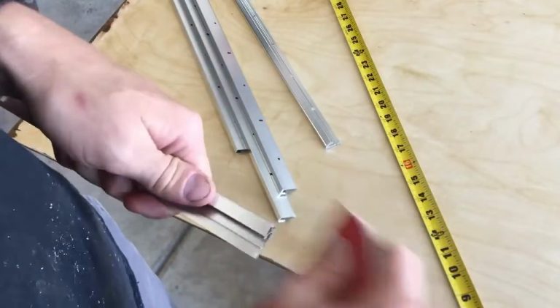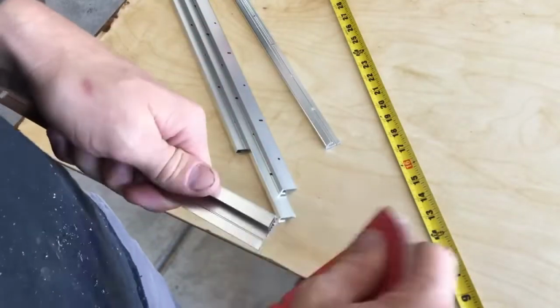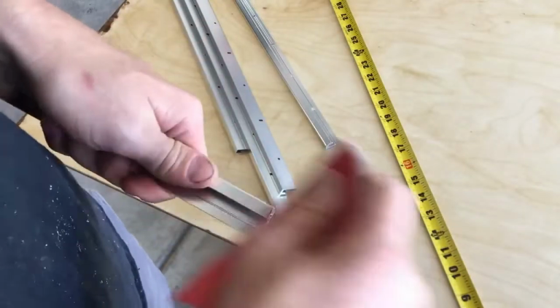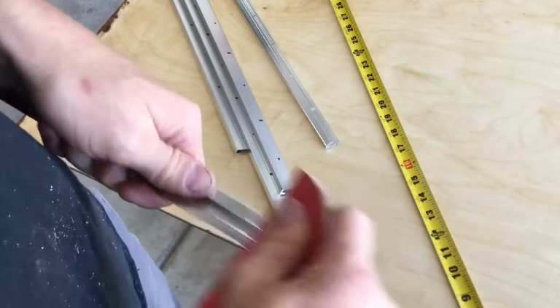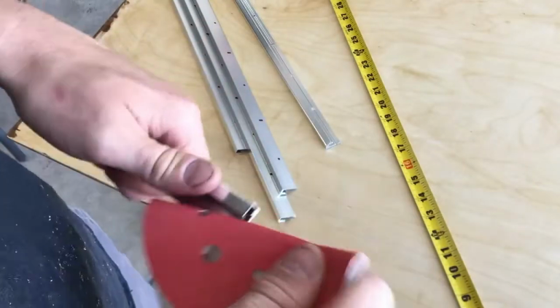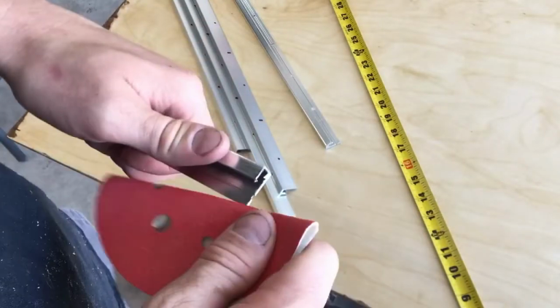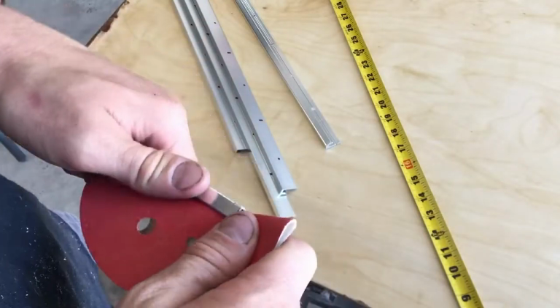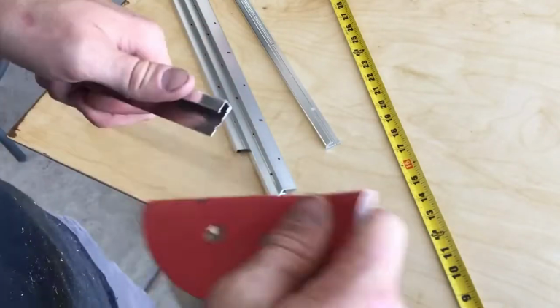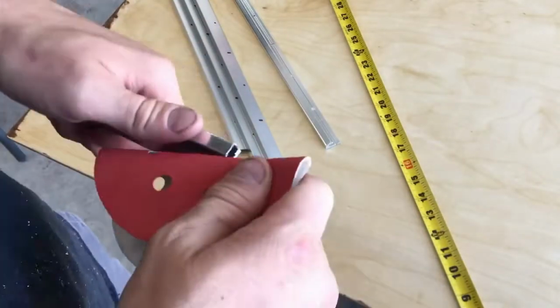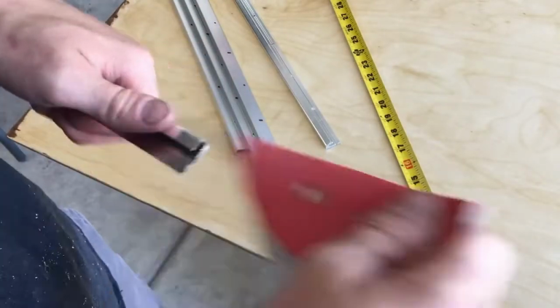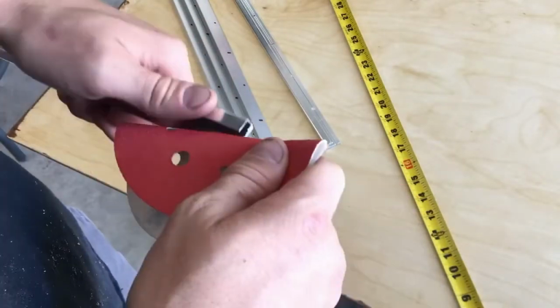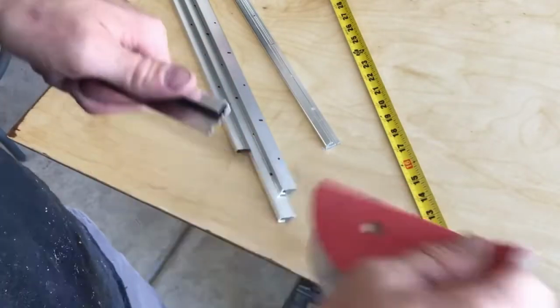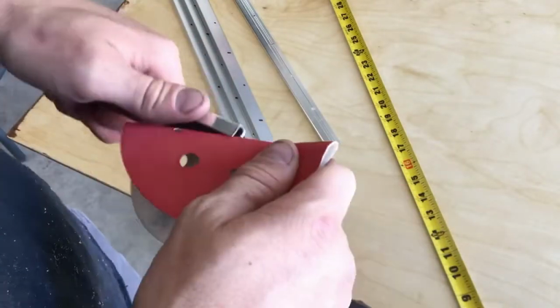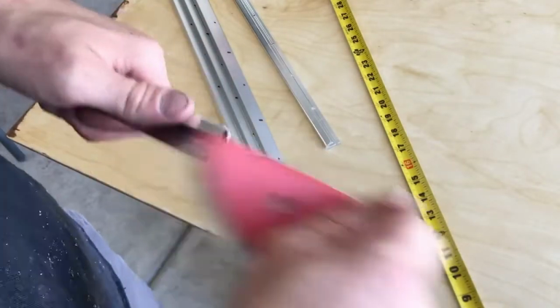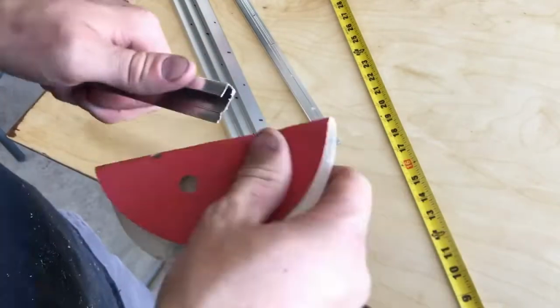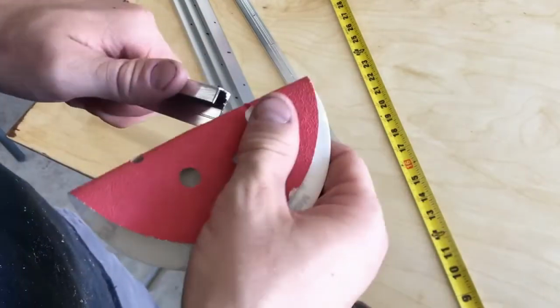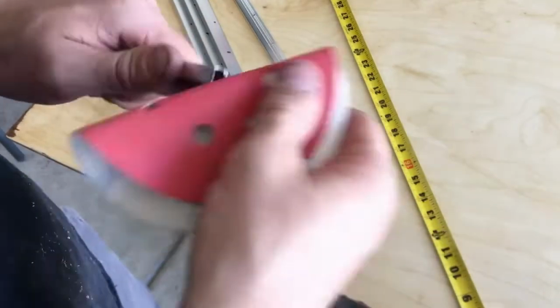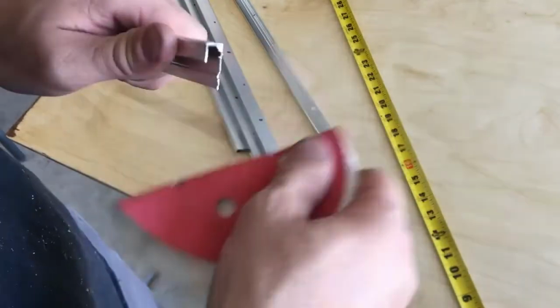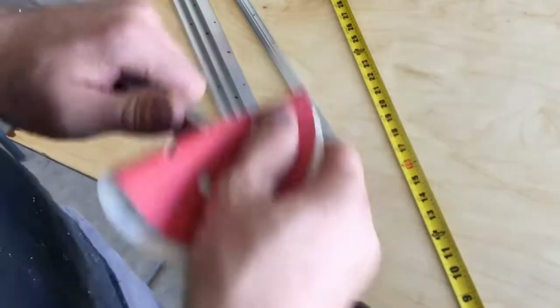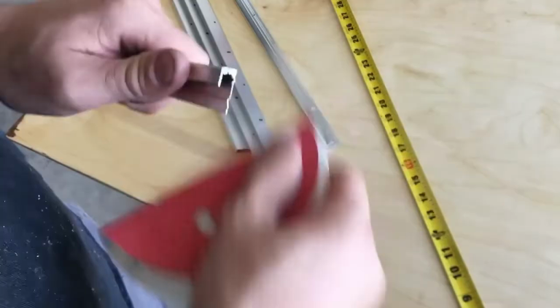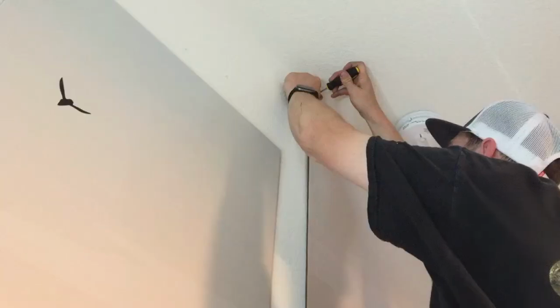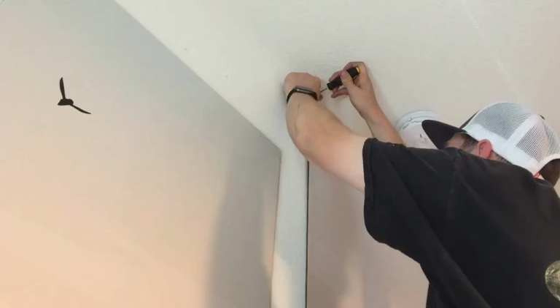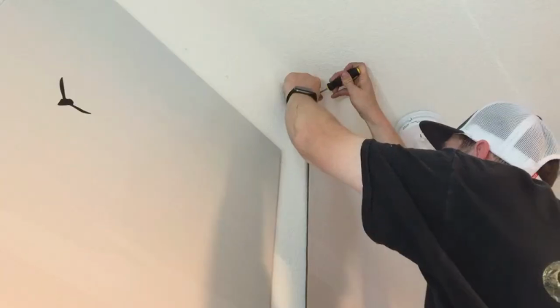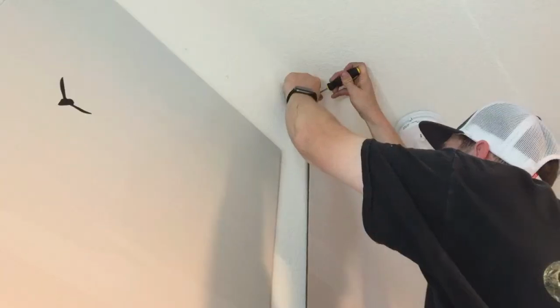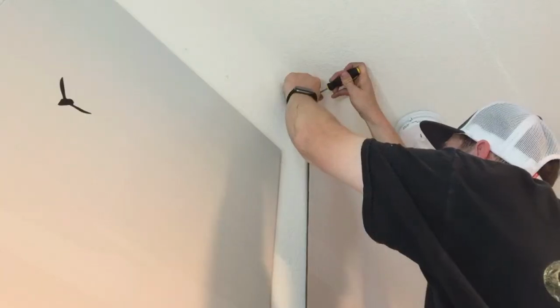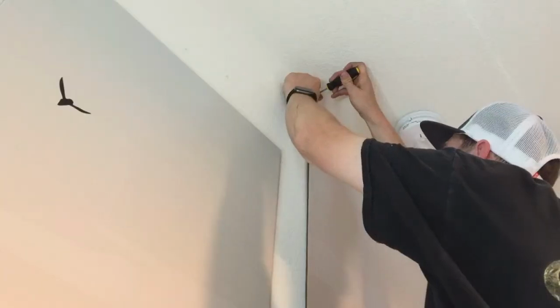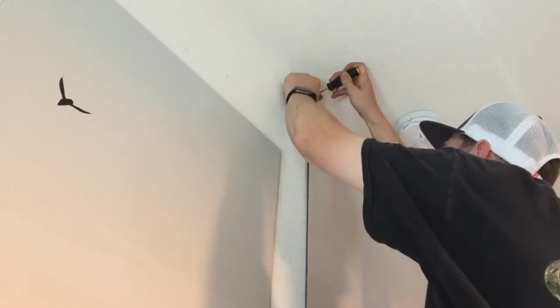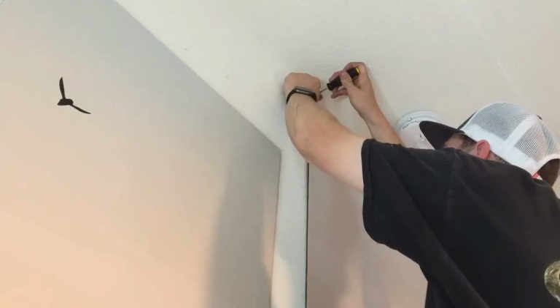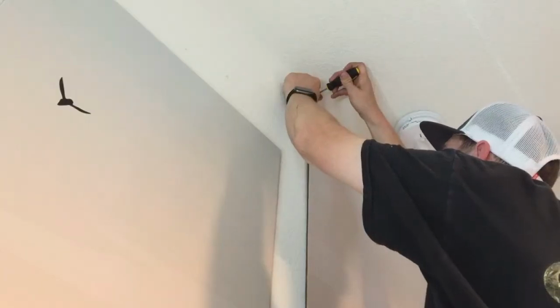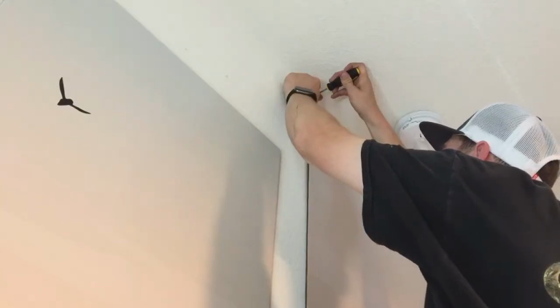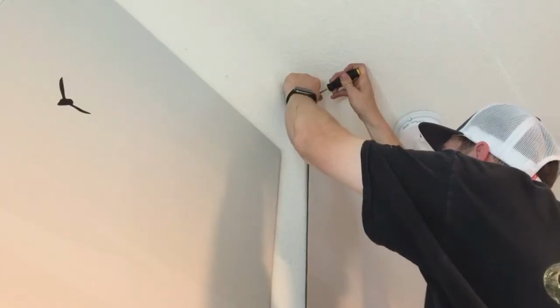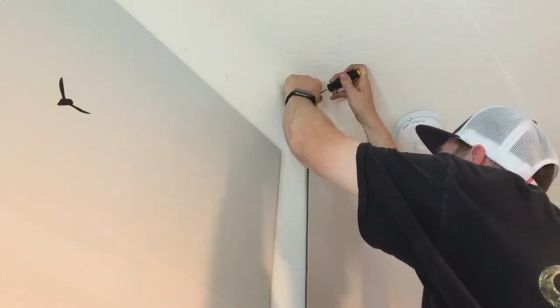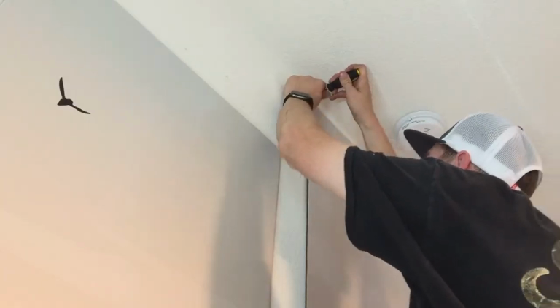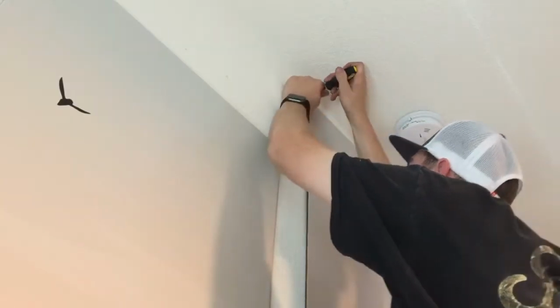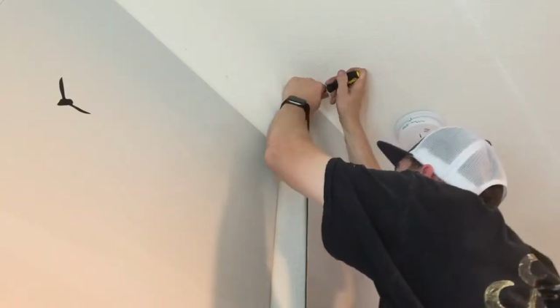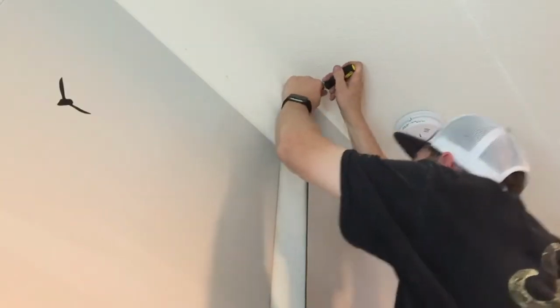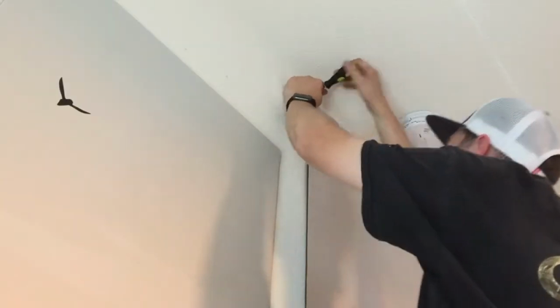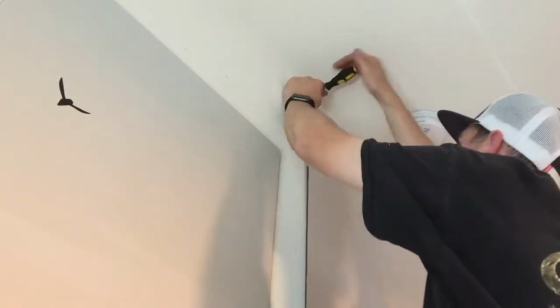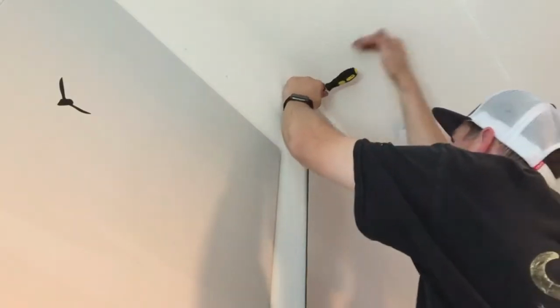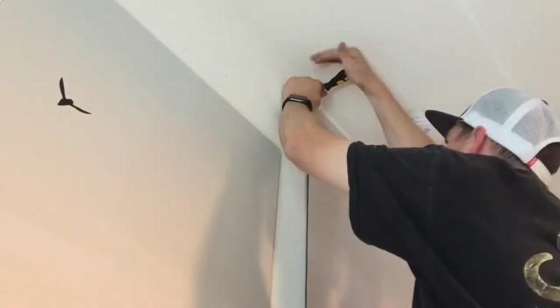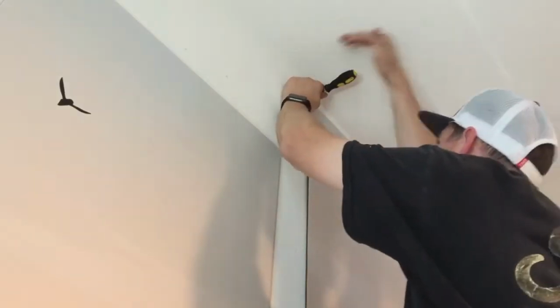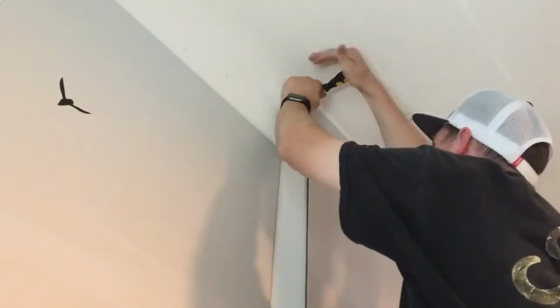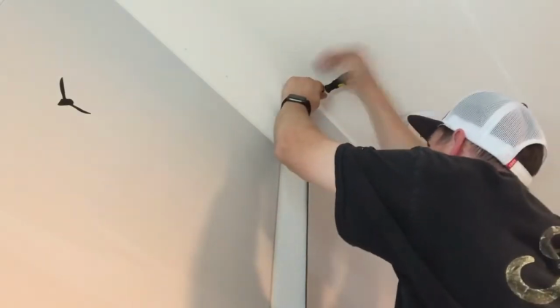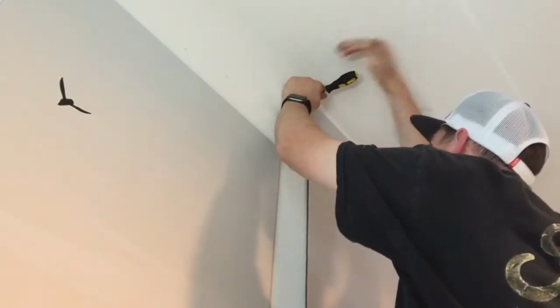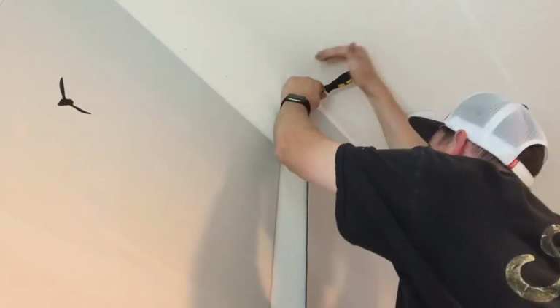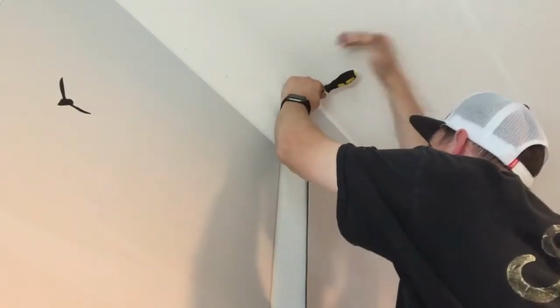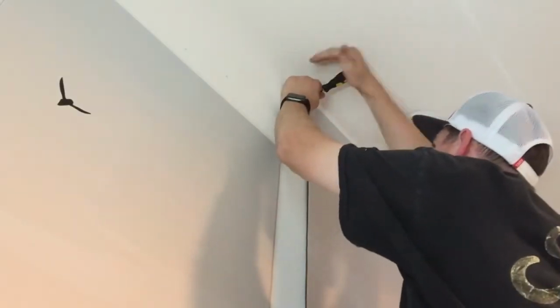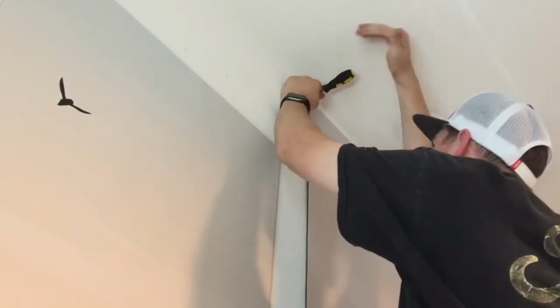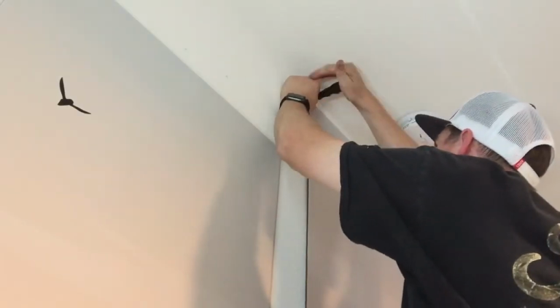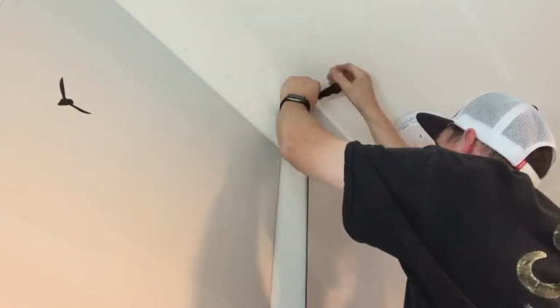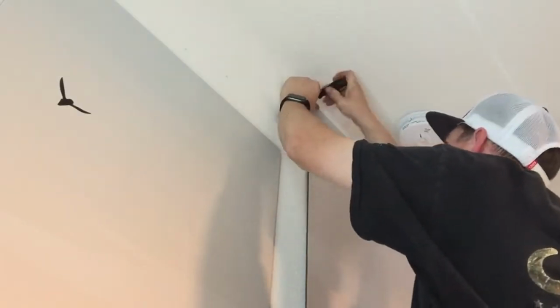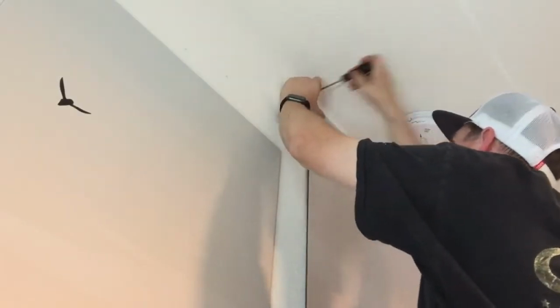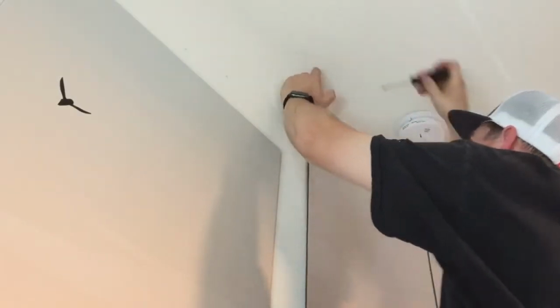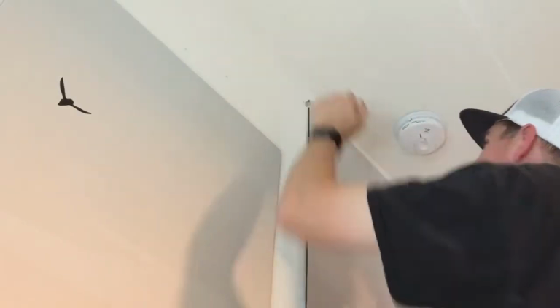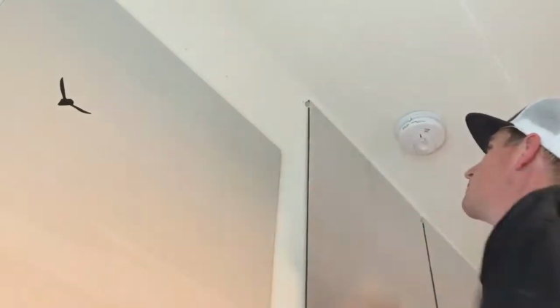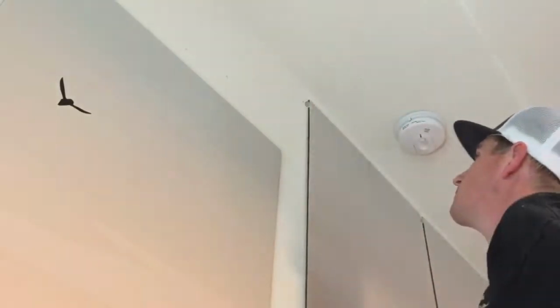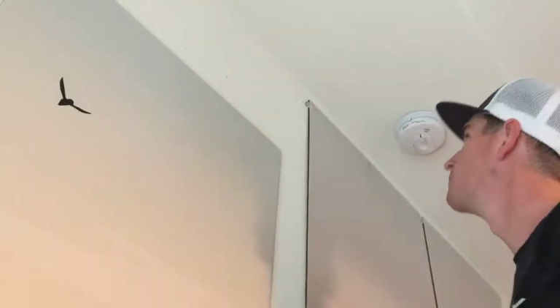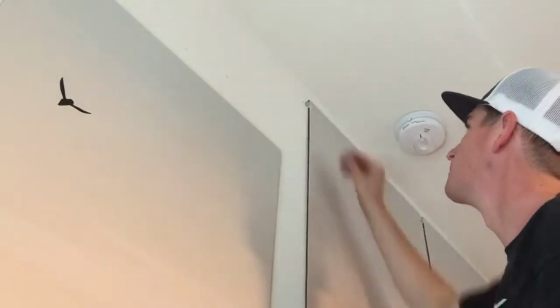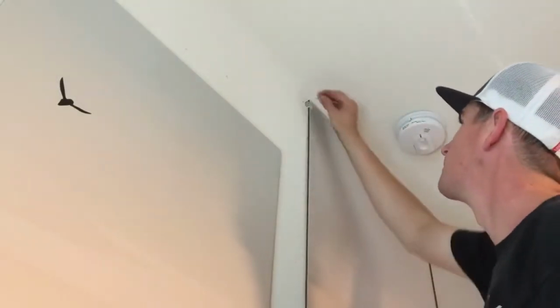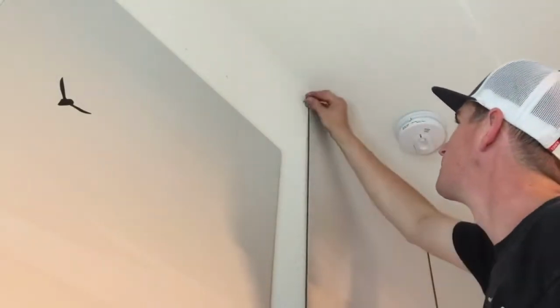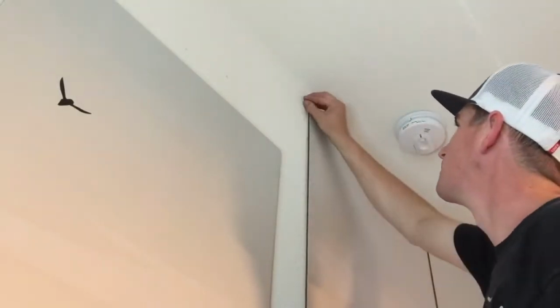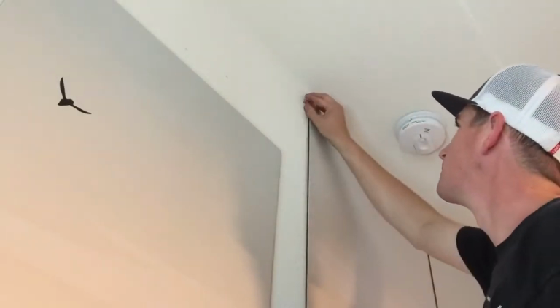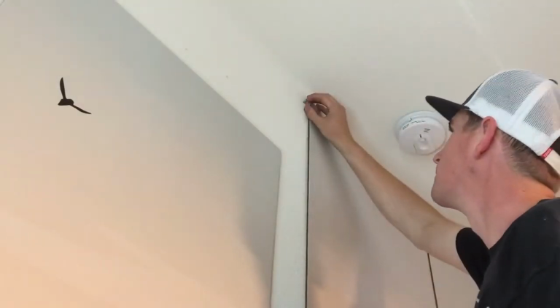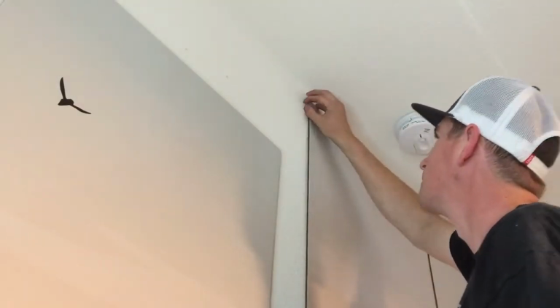Lastly, Brandon sanded them down to make smooth edges. The next step is installing the pieces of plywood to the wall.